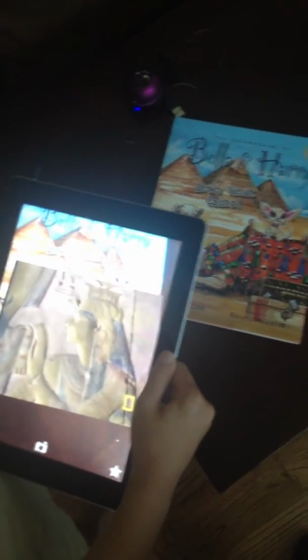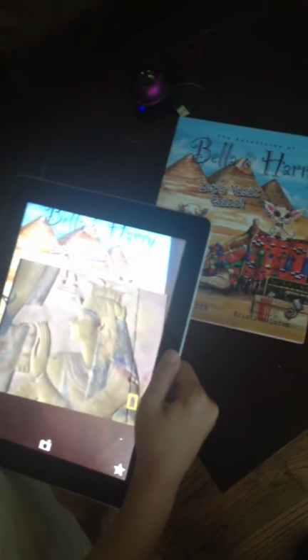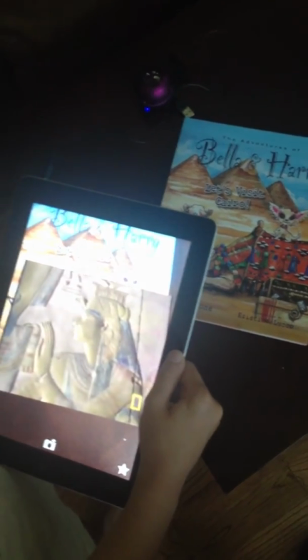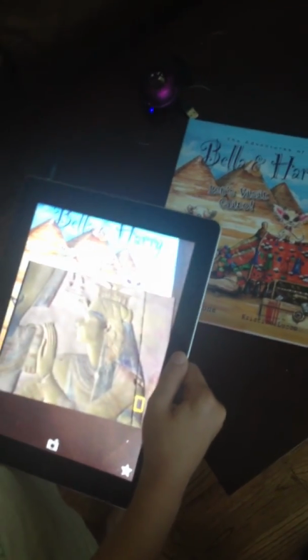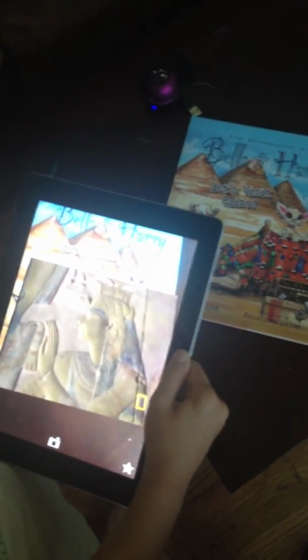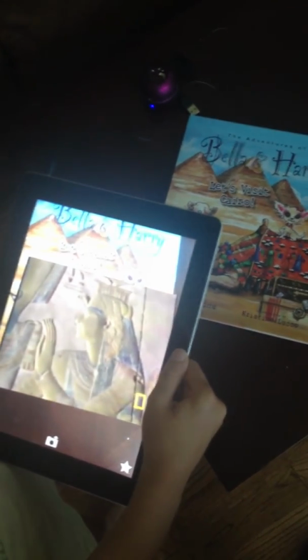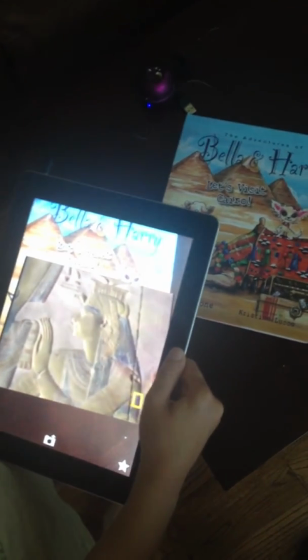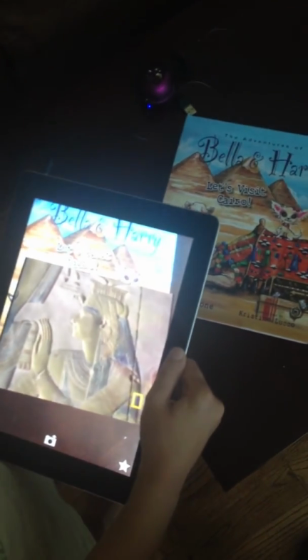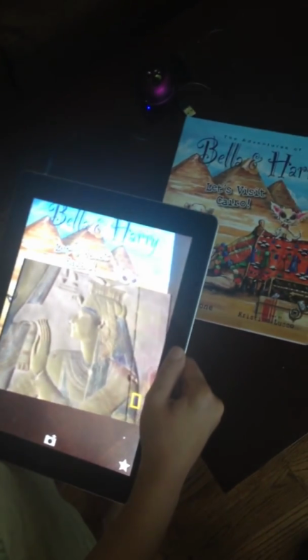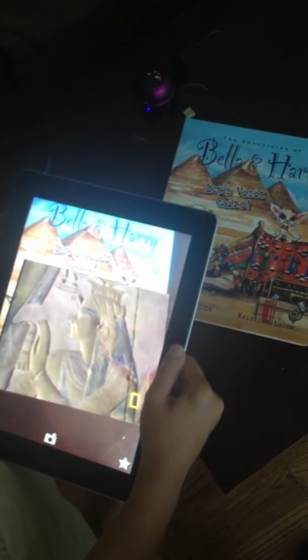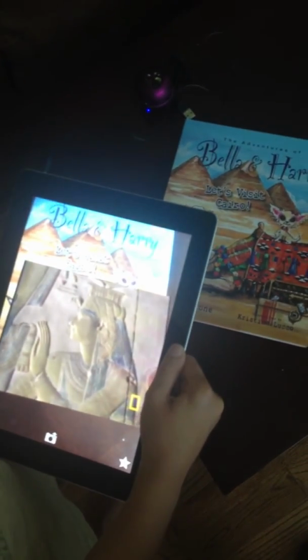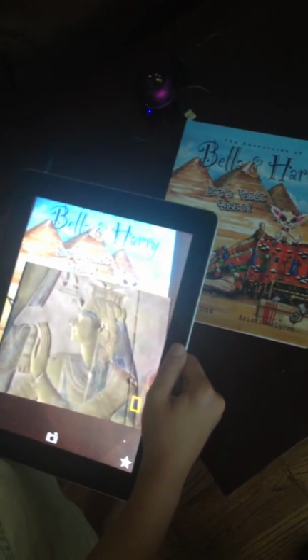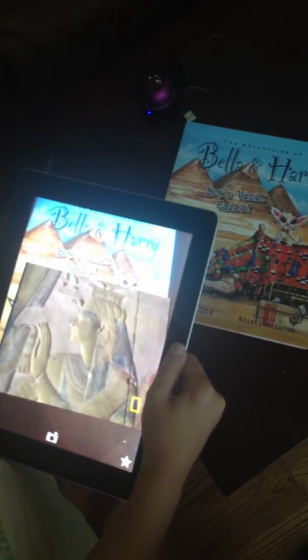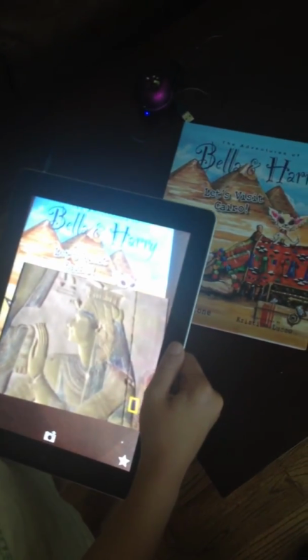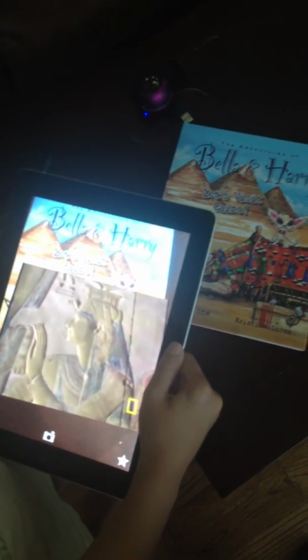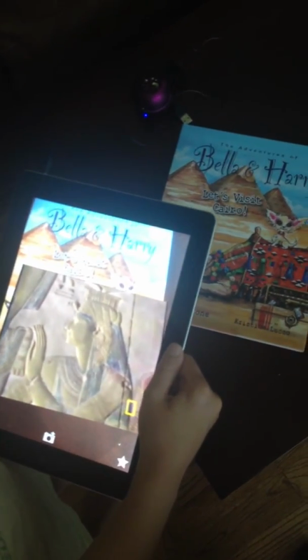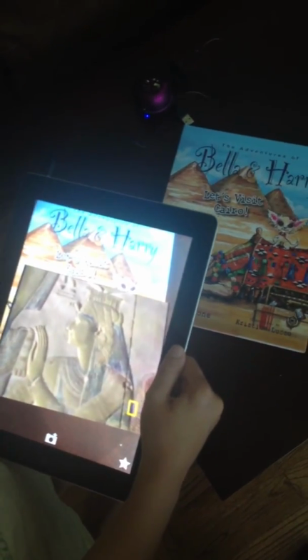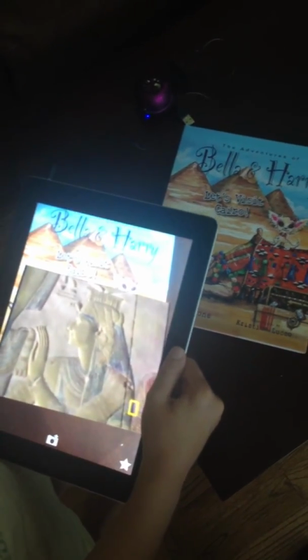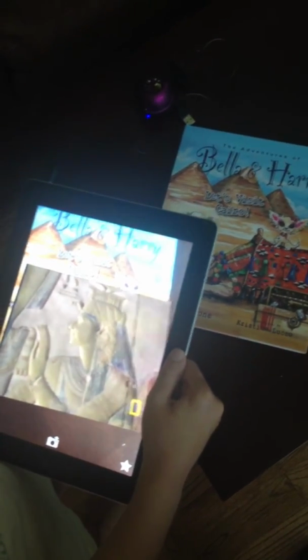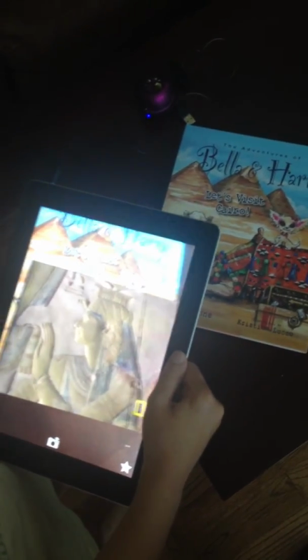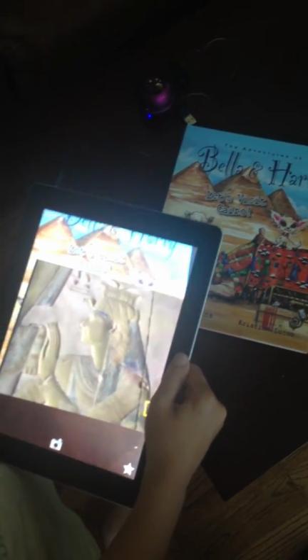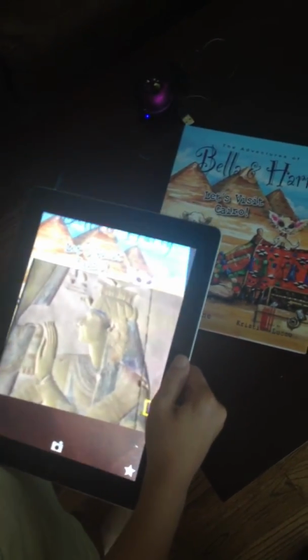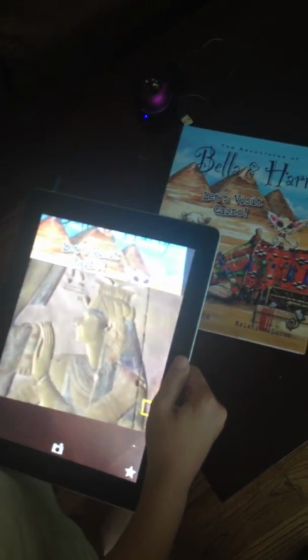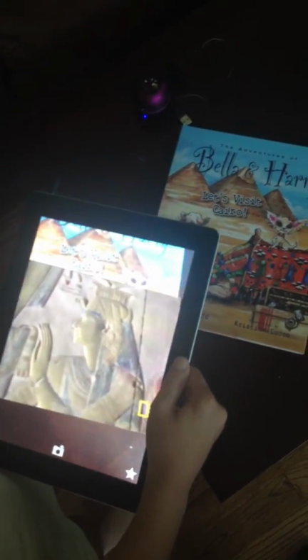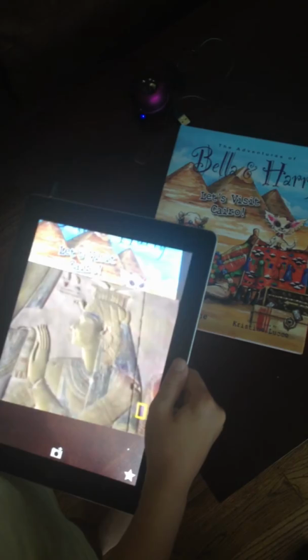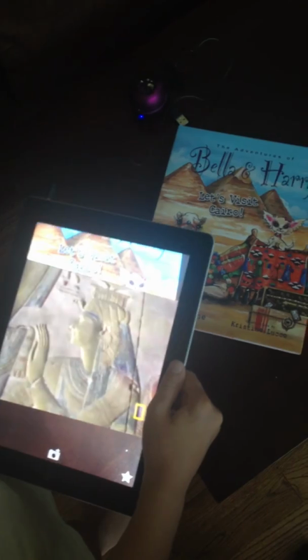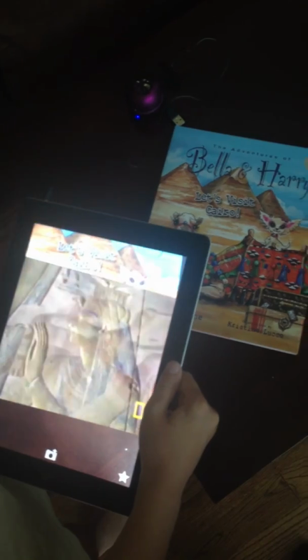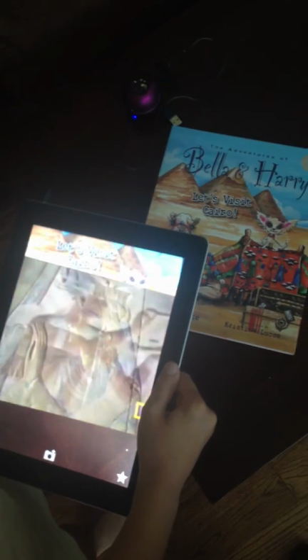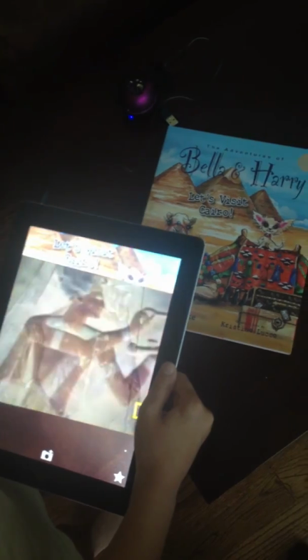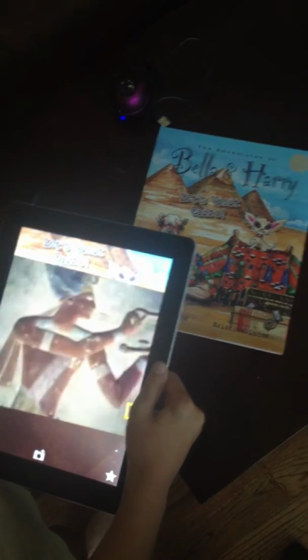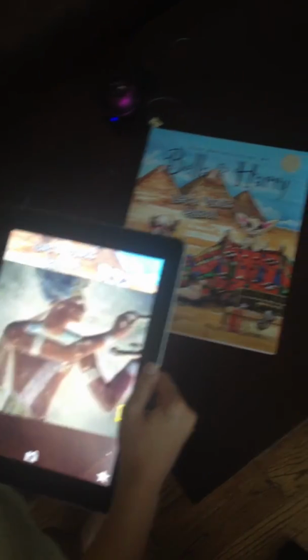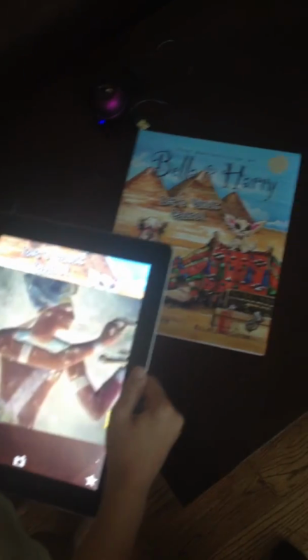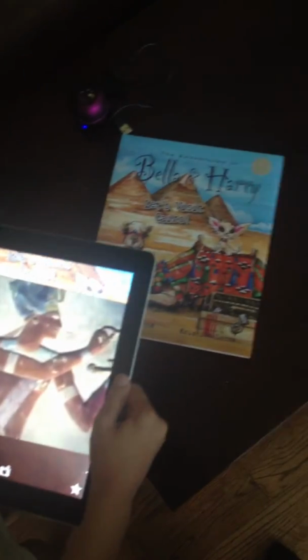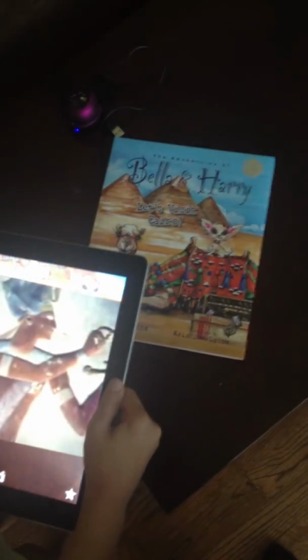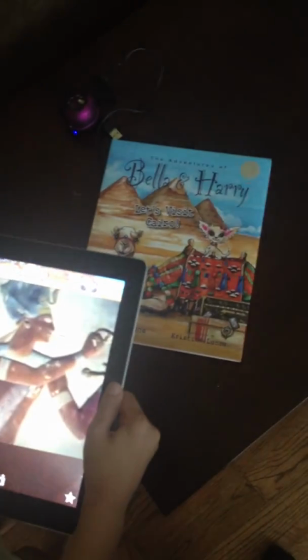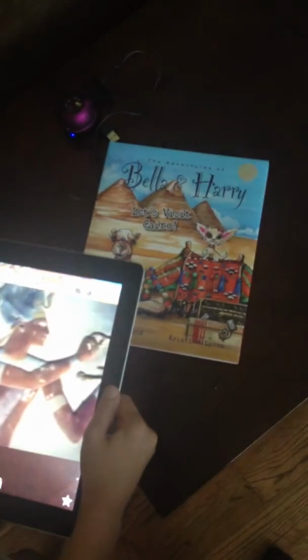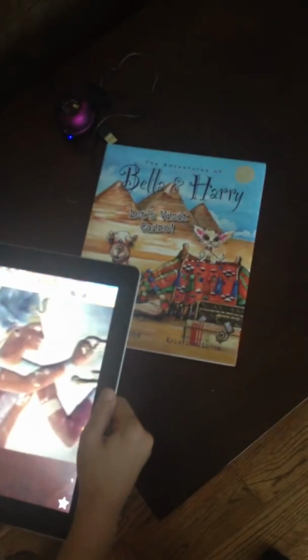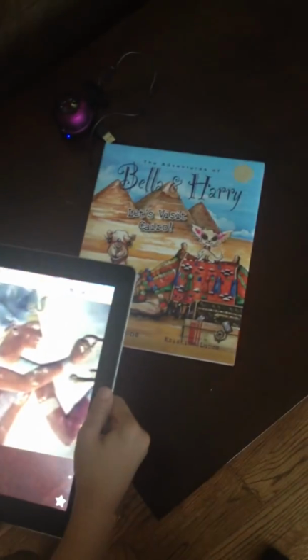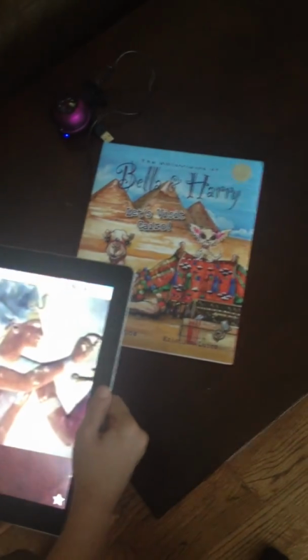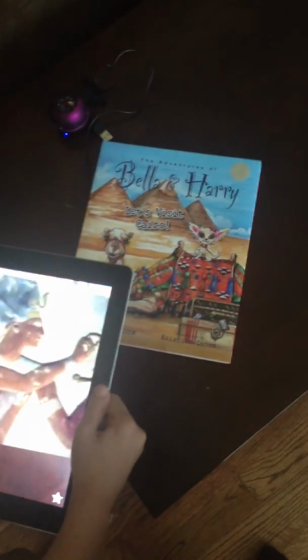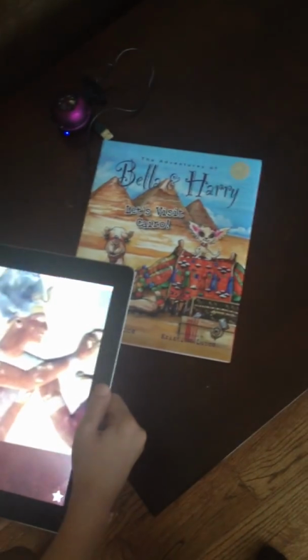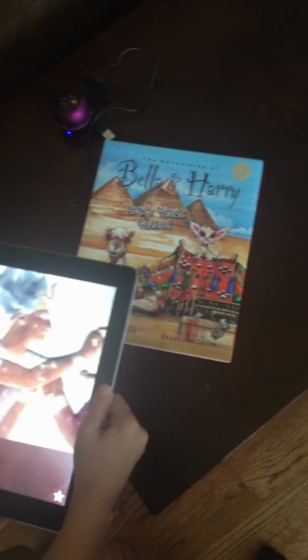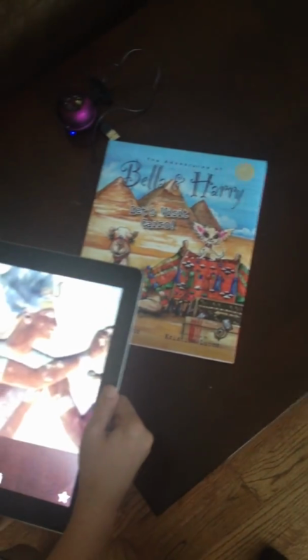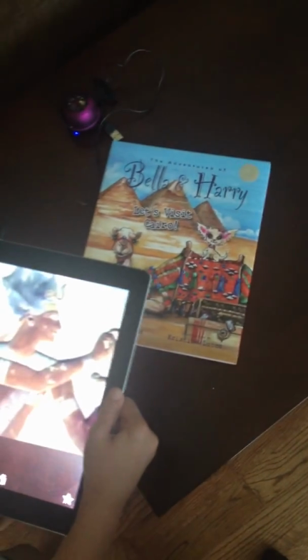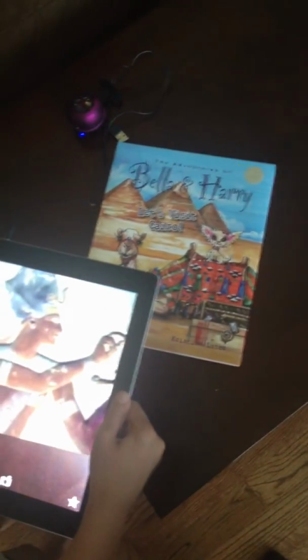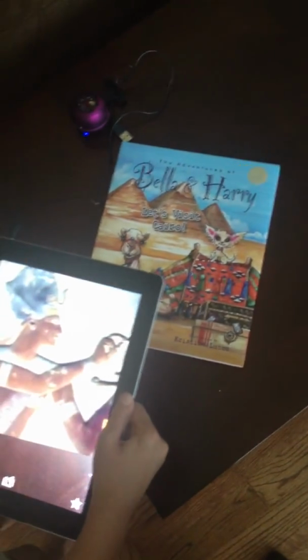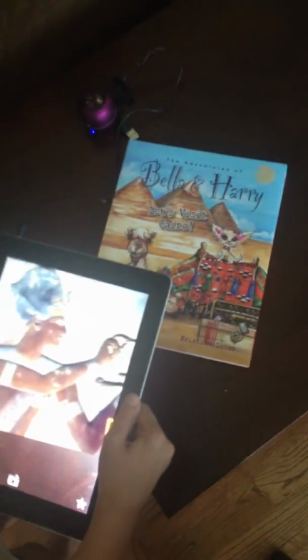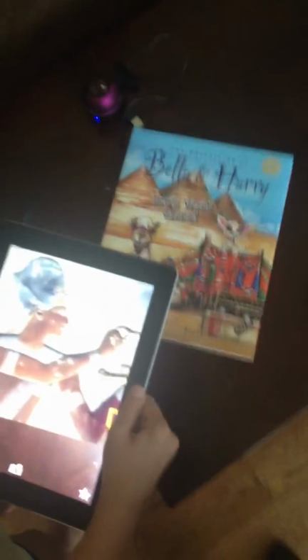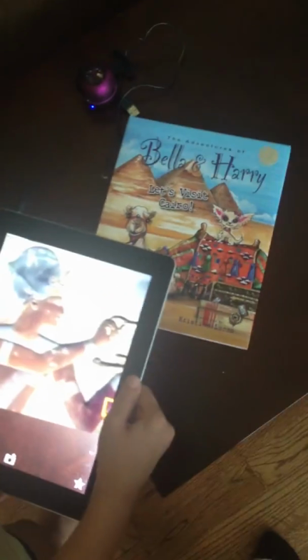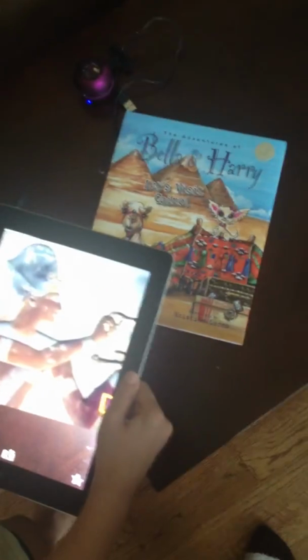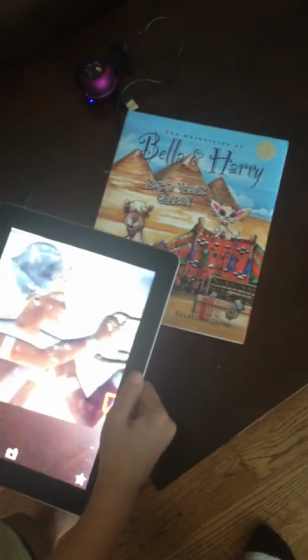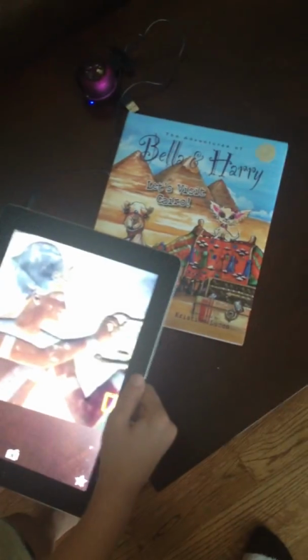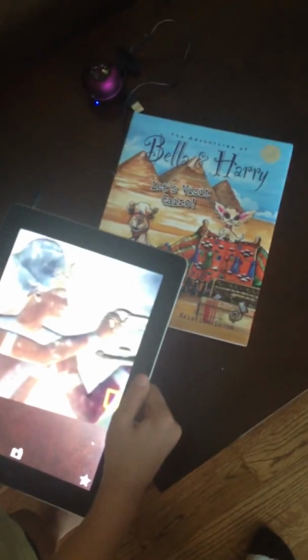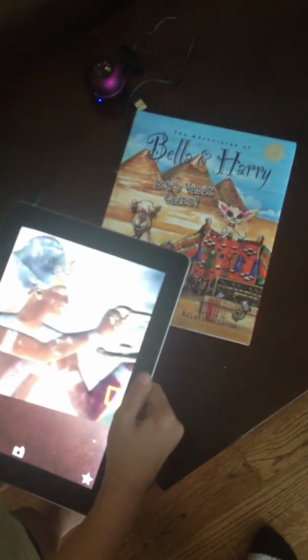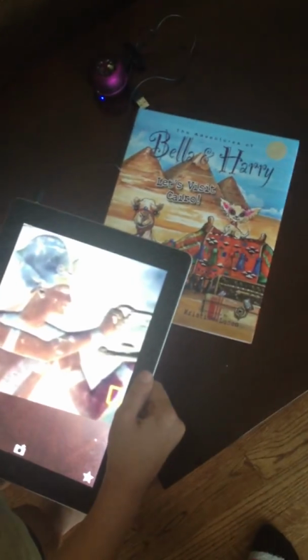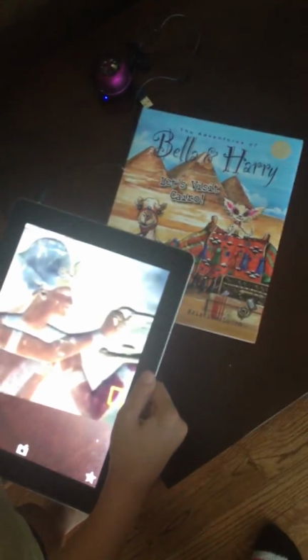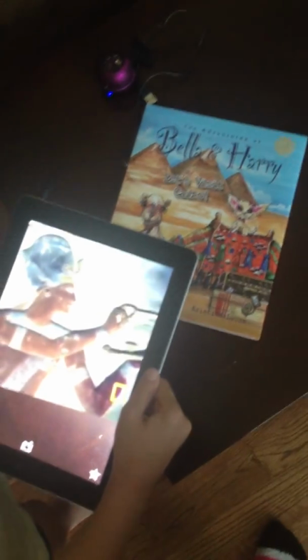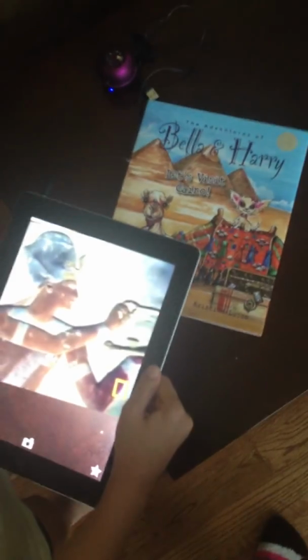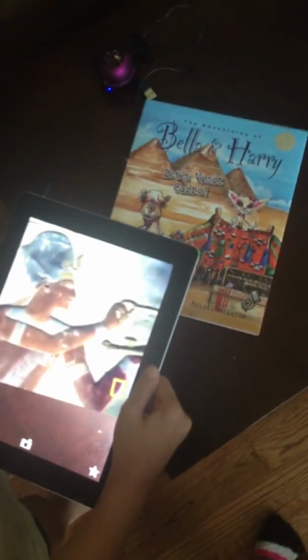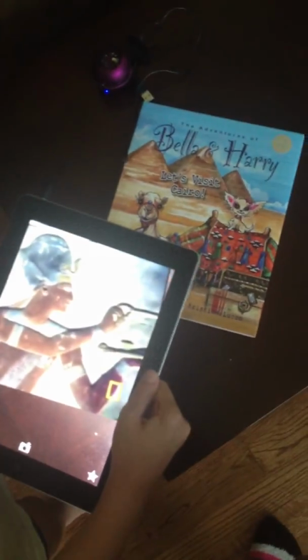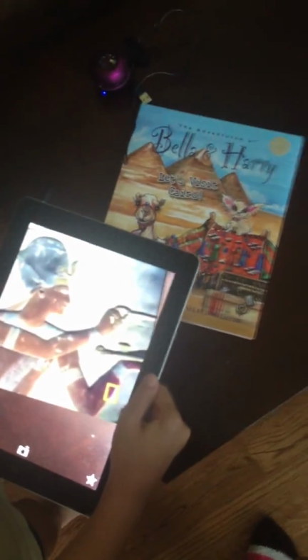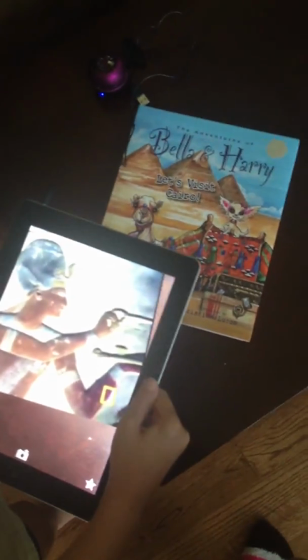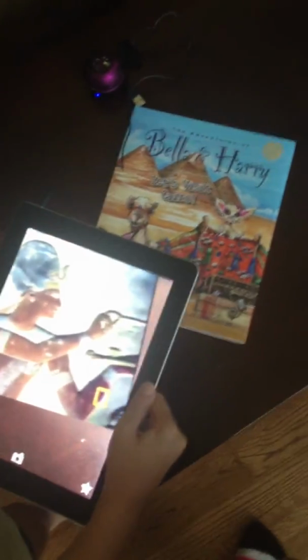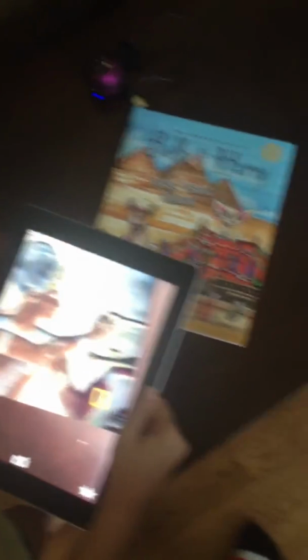So have fun trying out Erasmus, augmented reality, and all of the Bella and Harry books. There are a ton of them and they're so amazing.